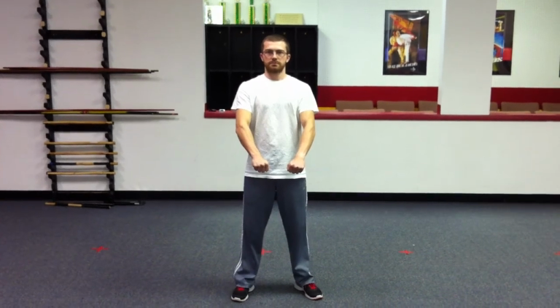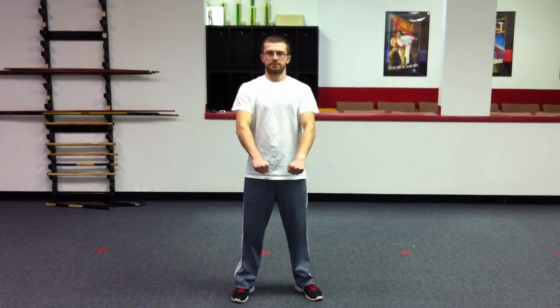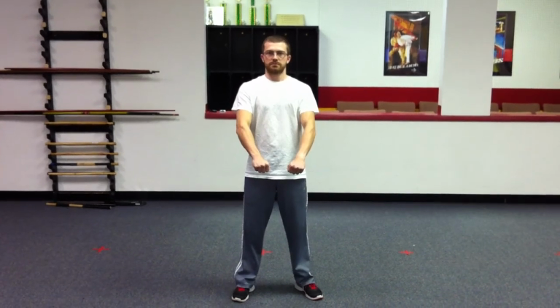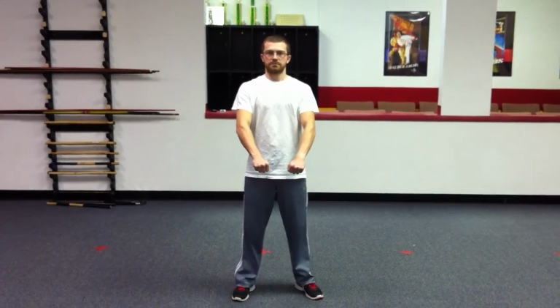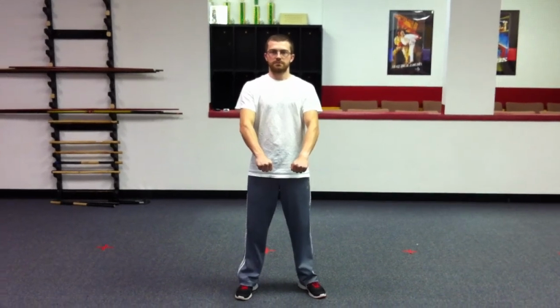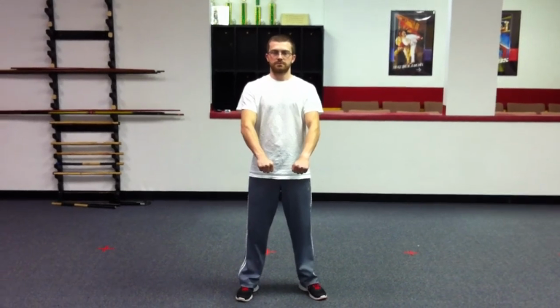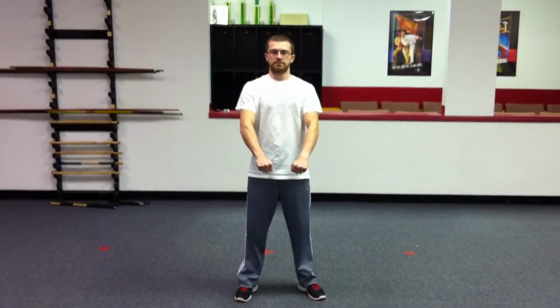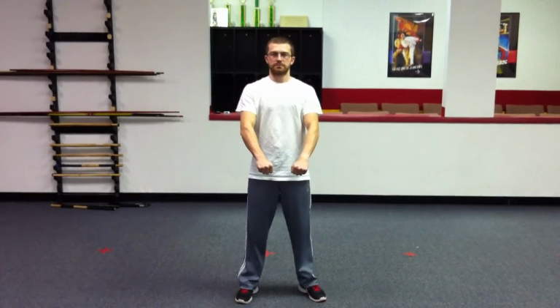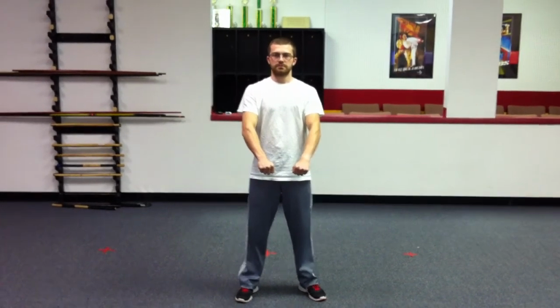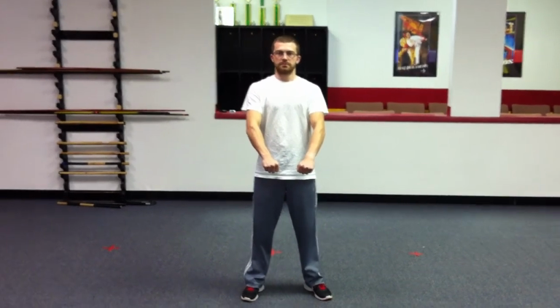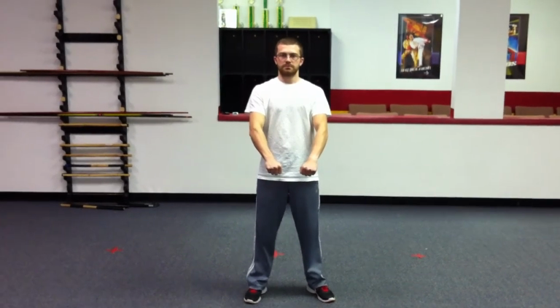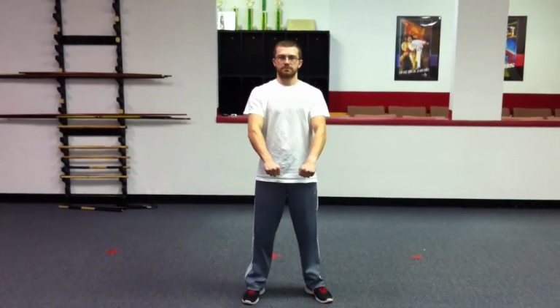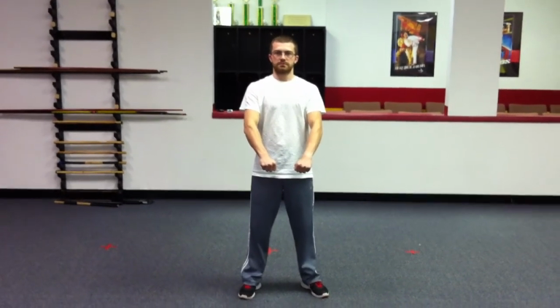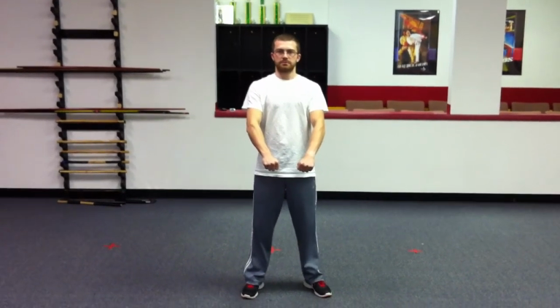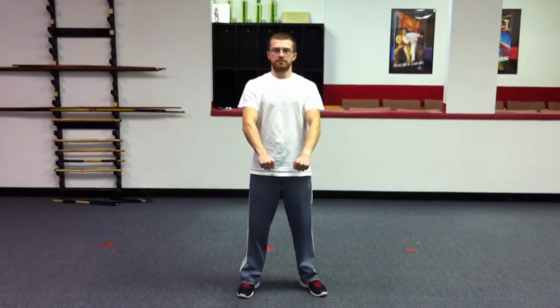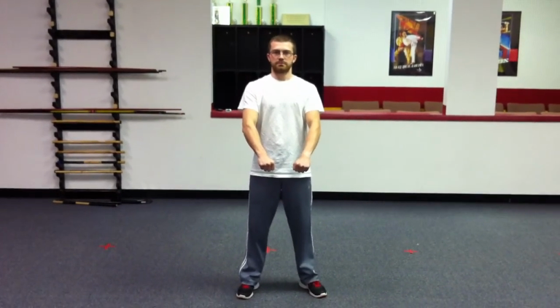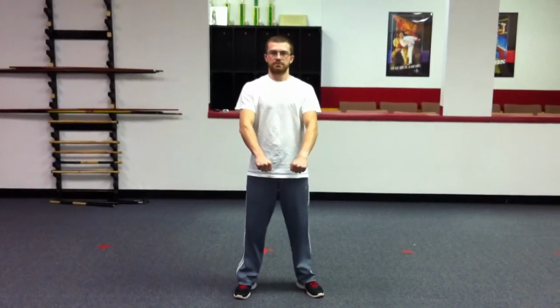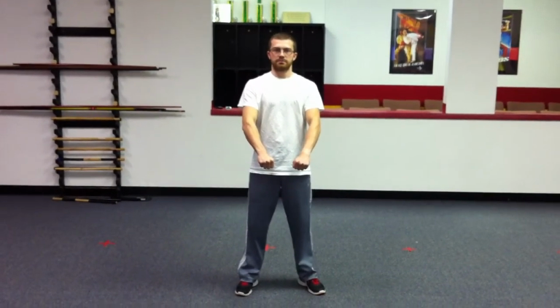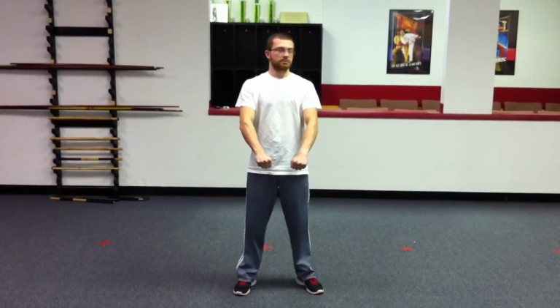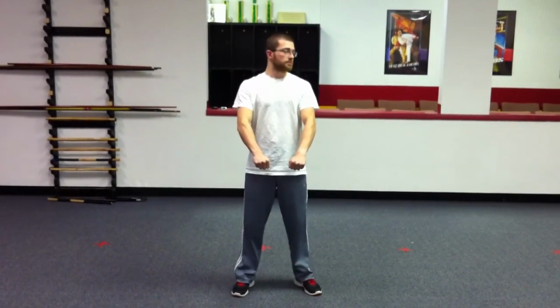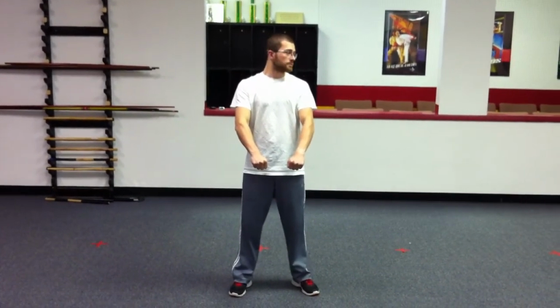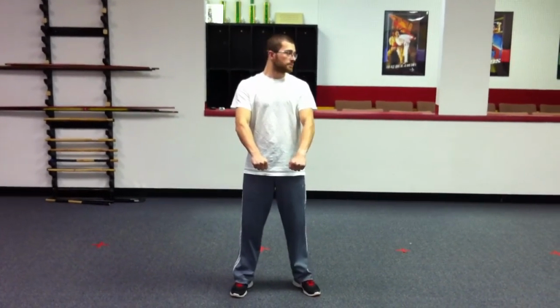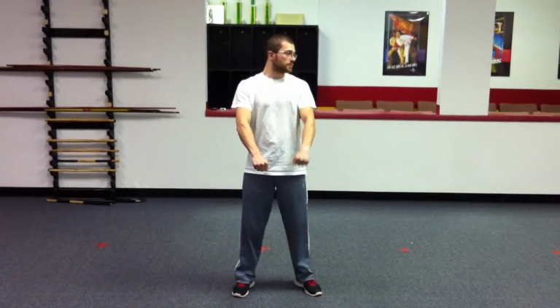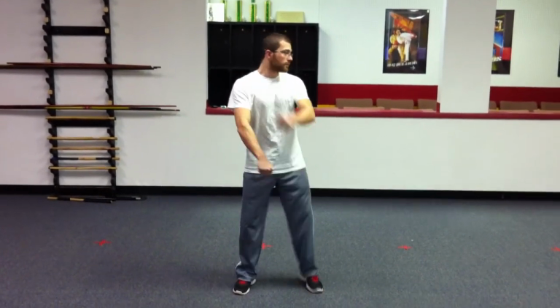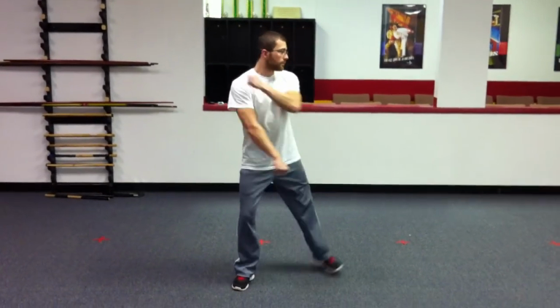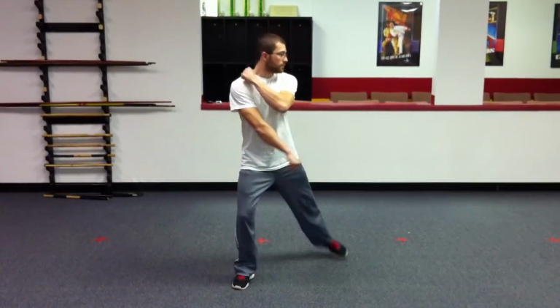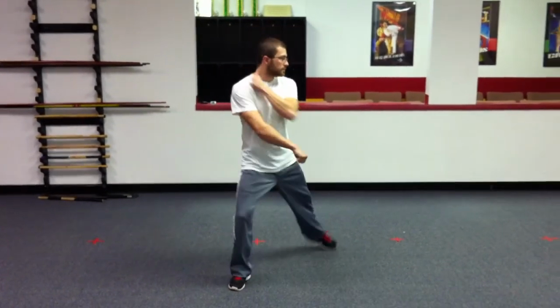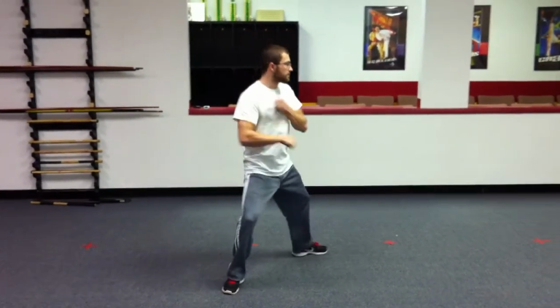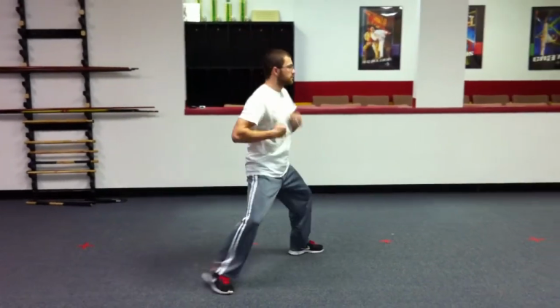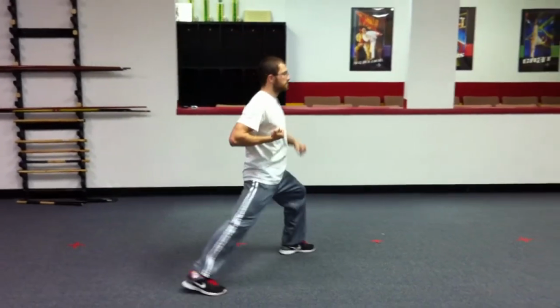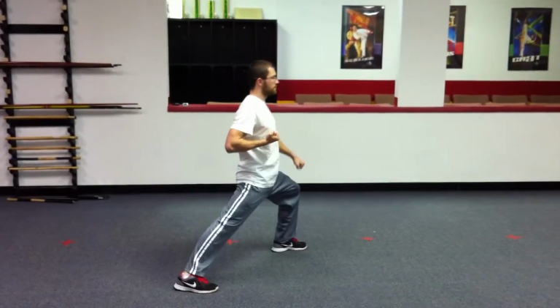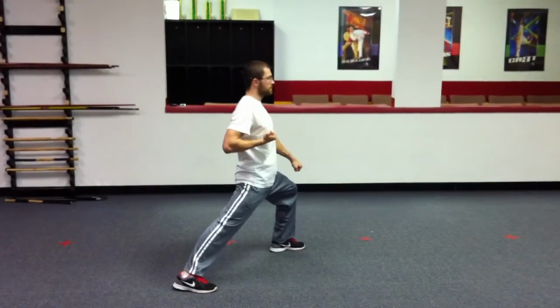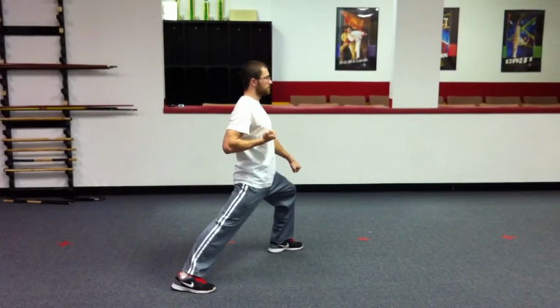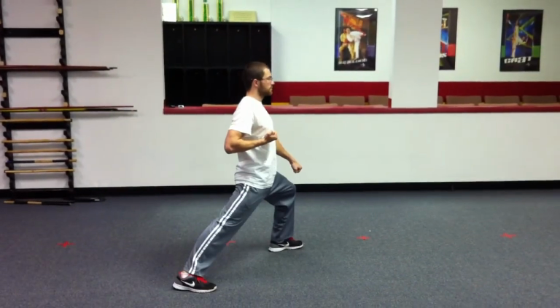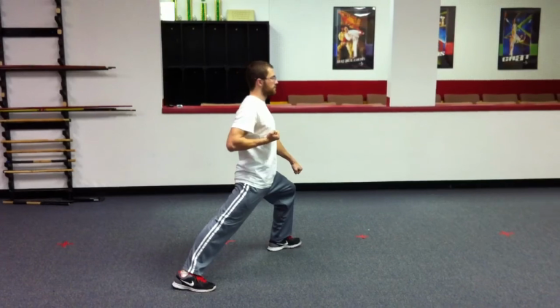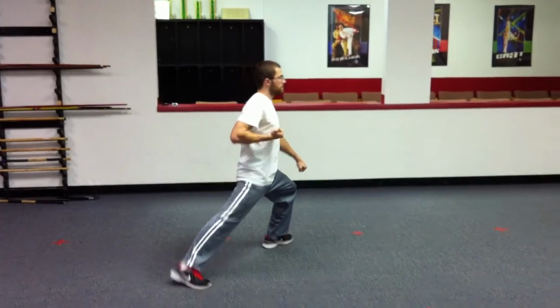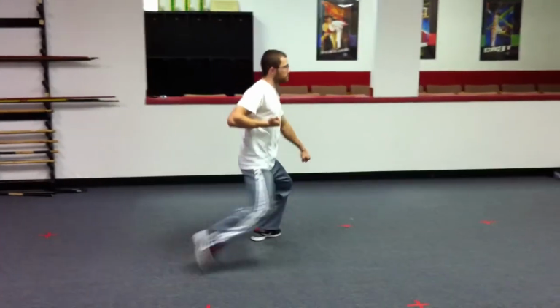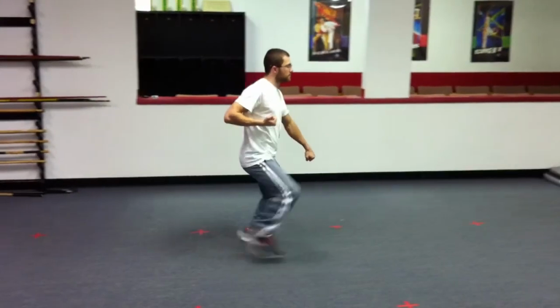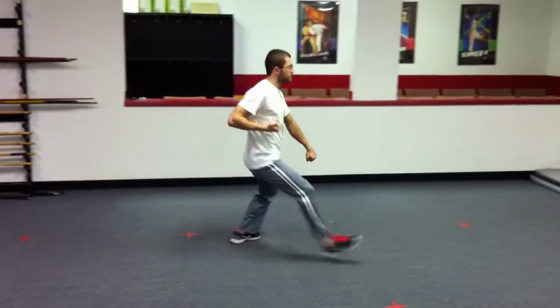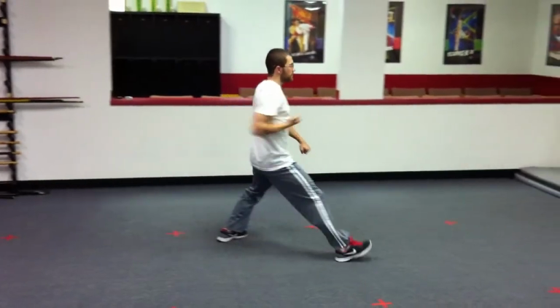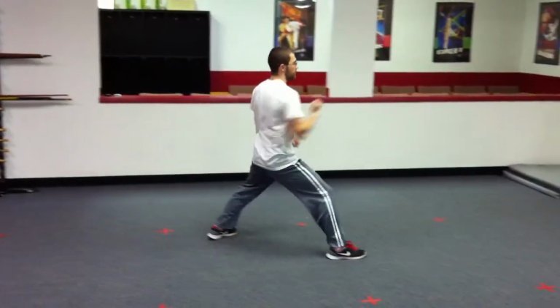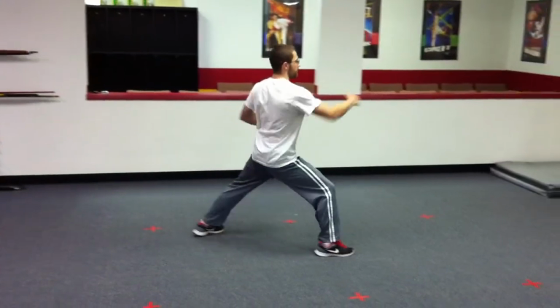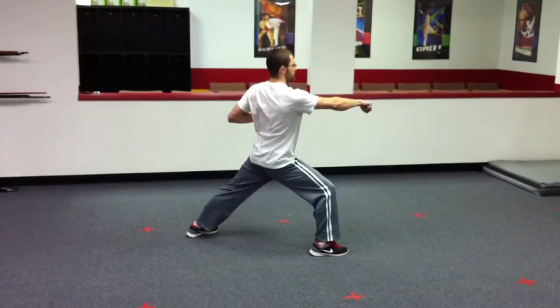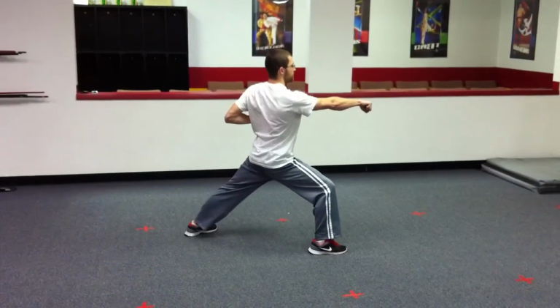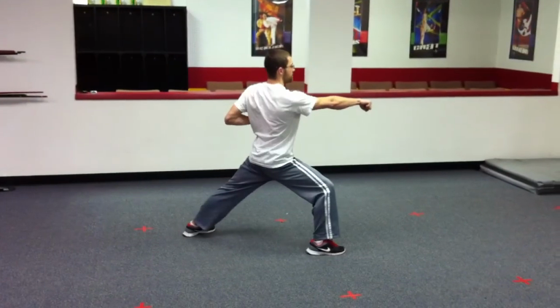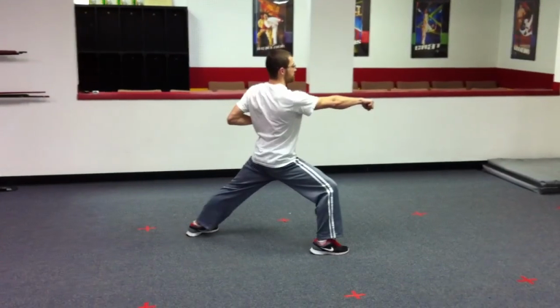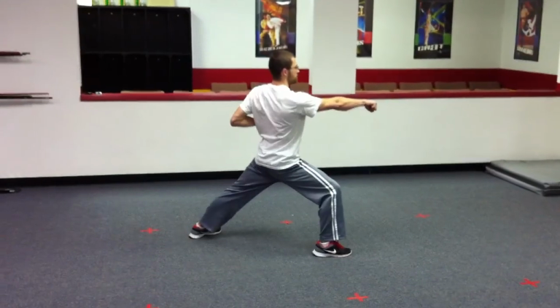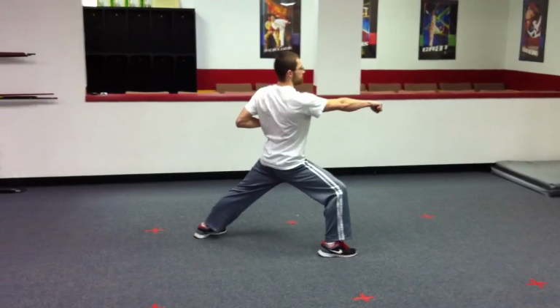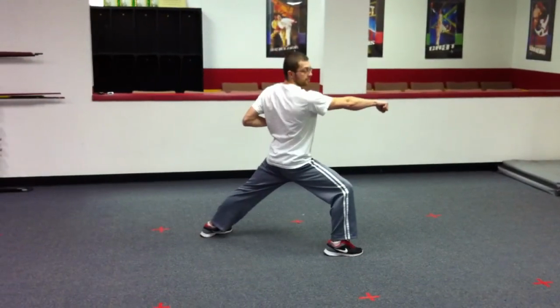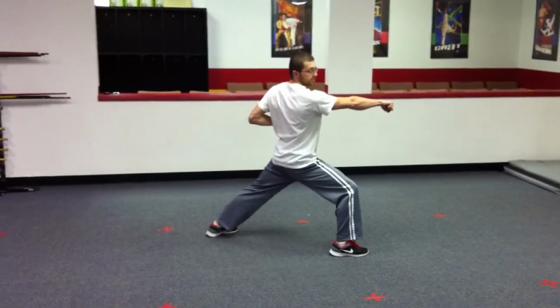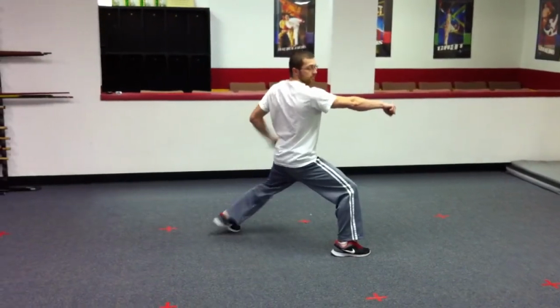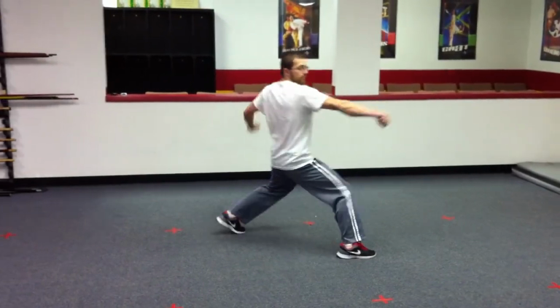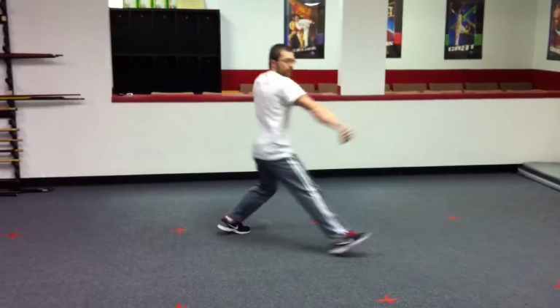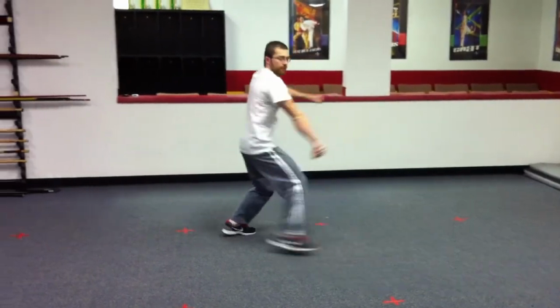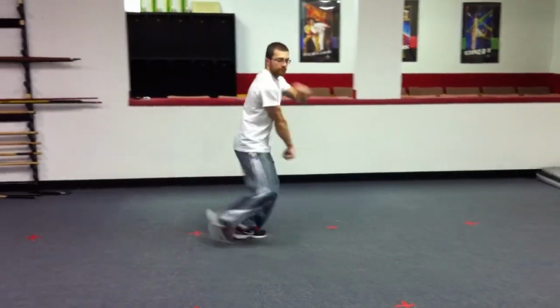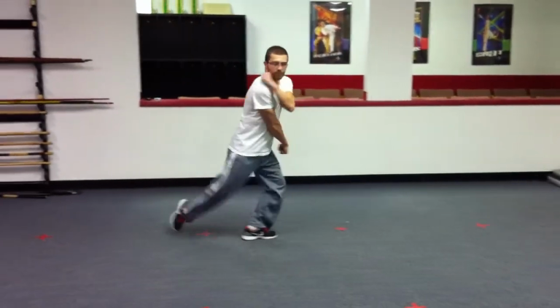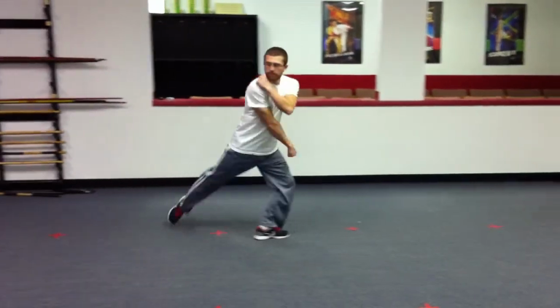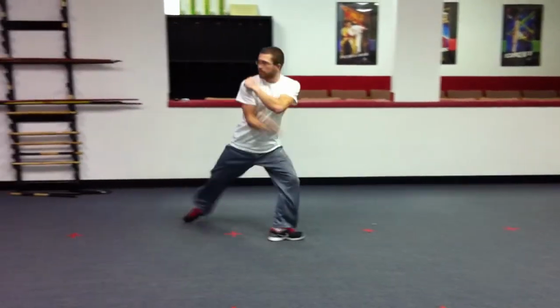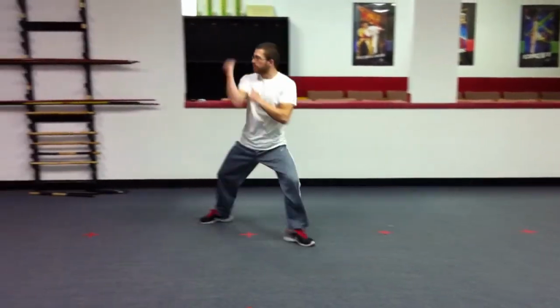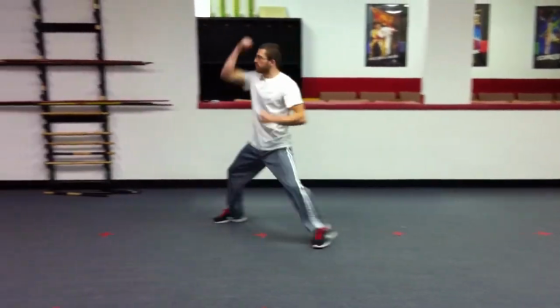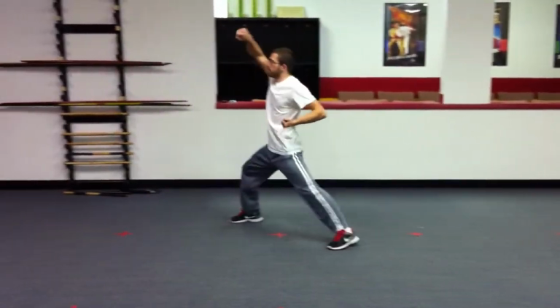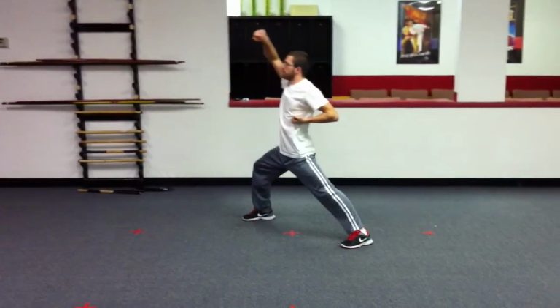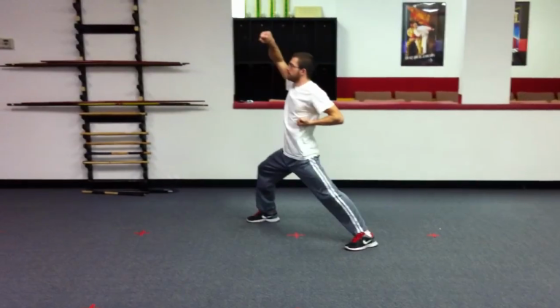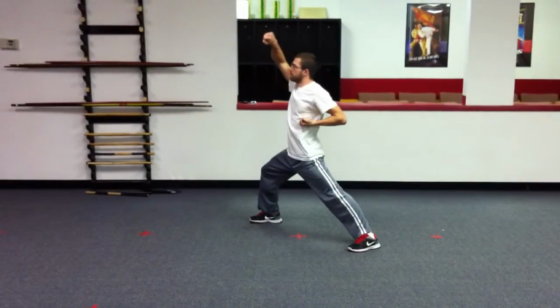All right, this is Tristar Forearm Number One. We're going to look into a low block, middle punch, then we turn high block, high punch.